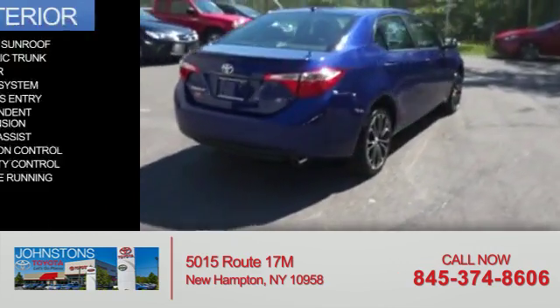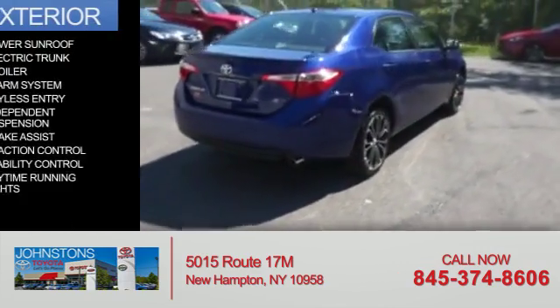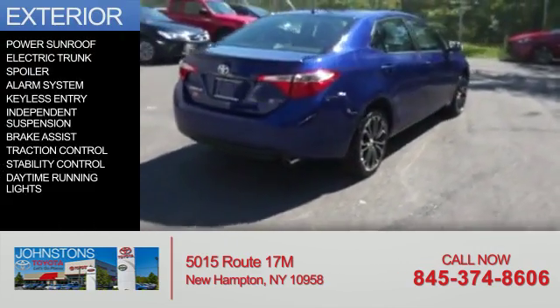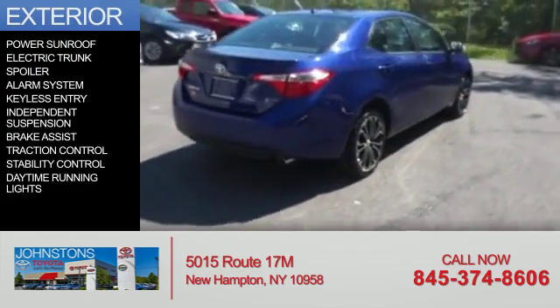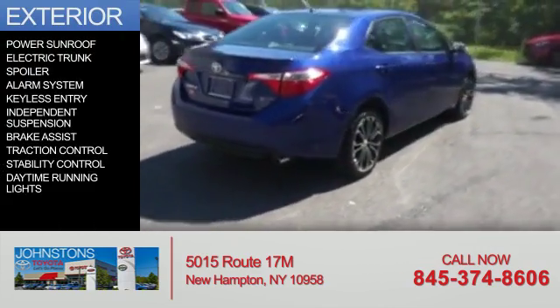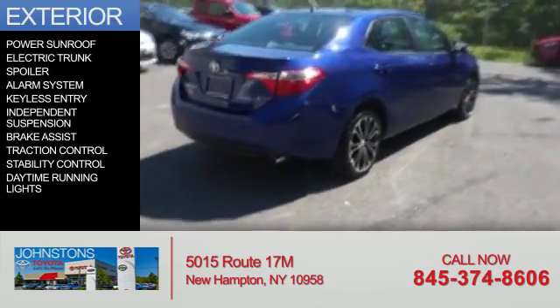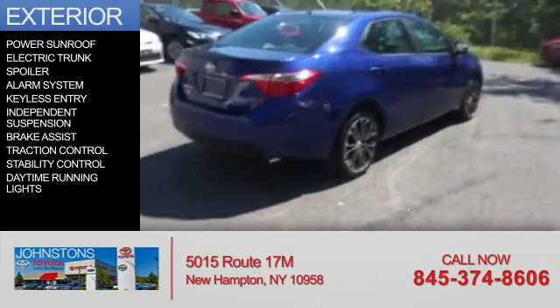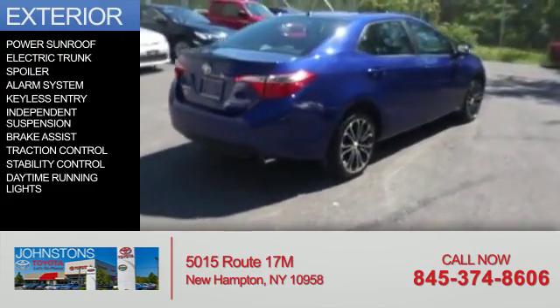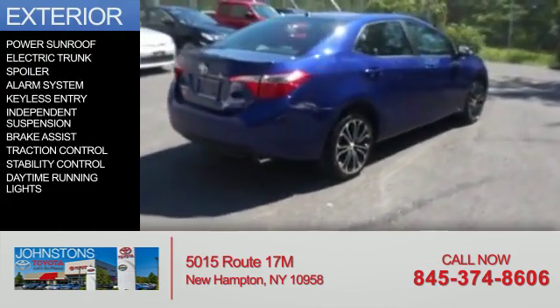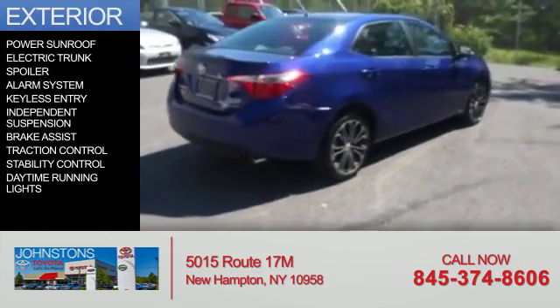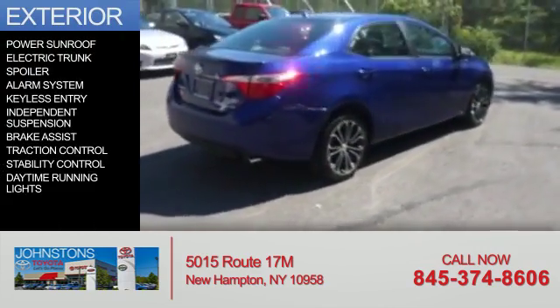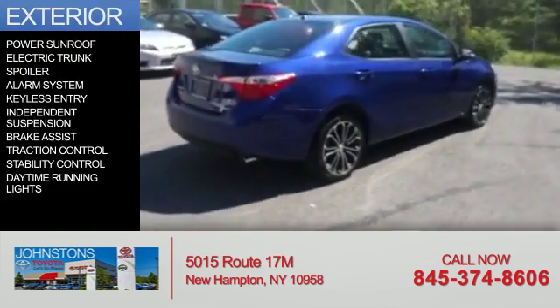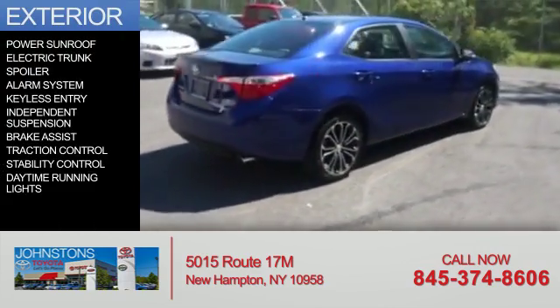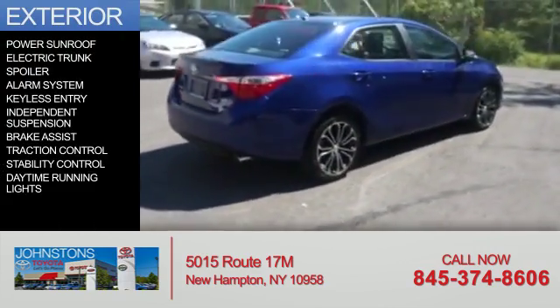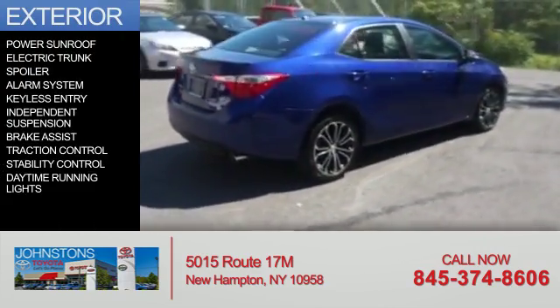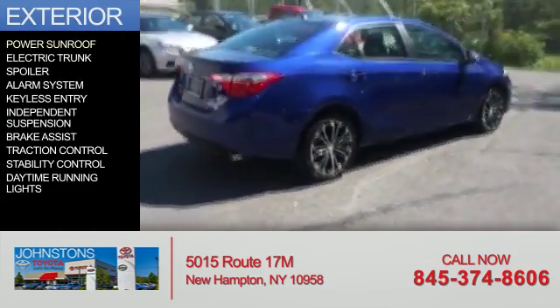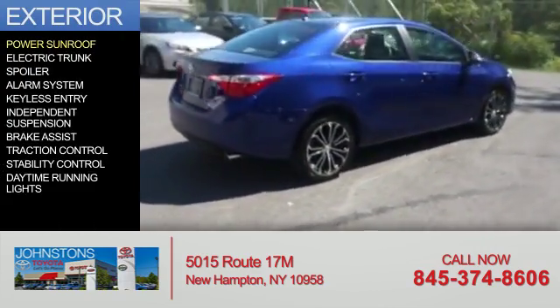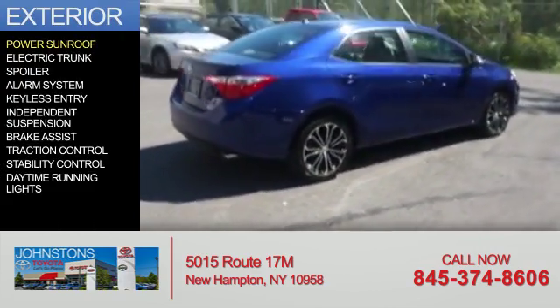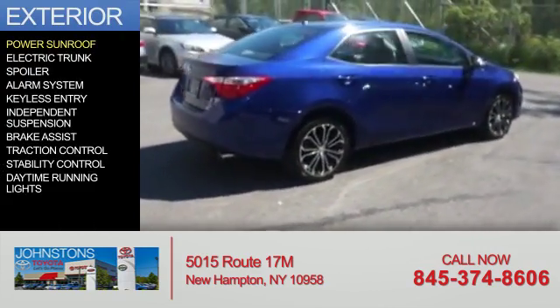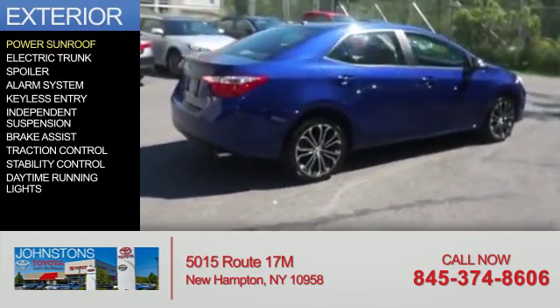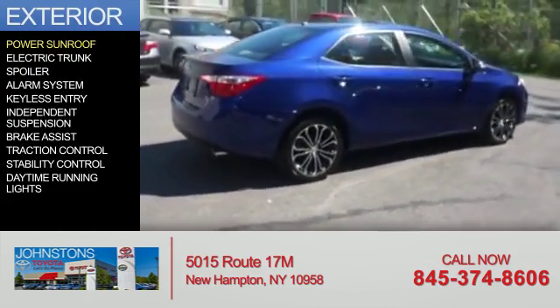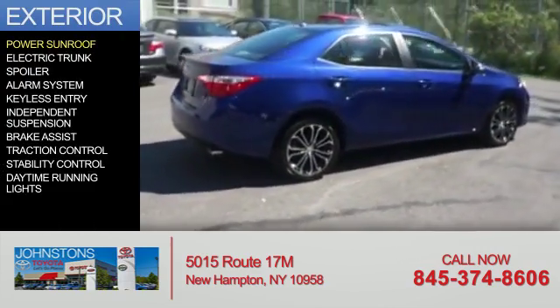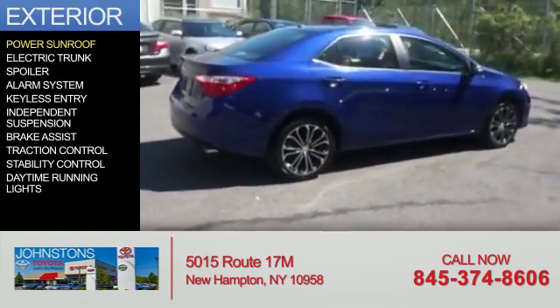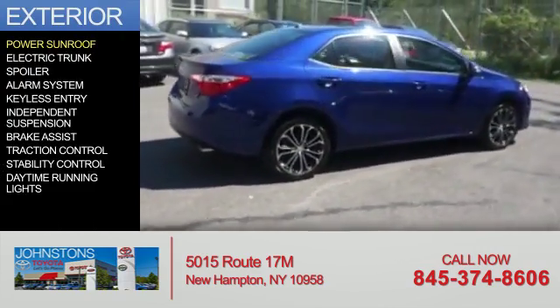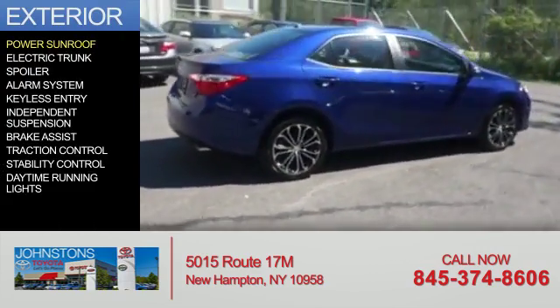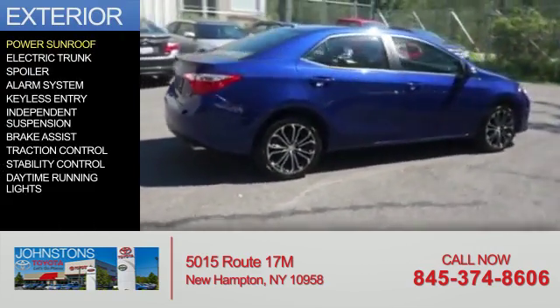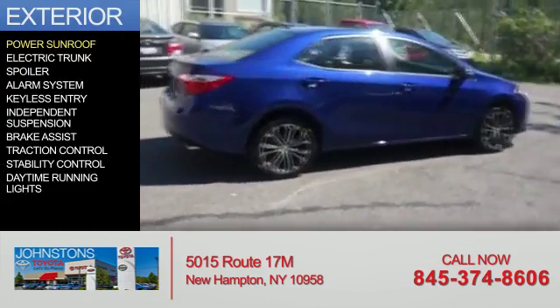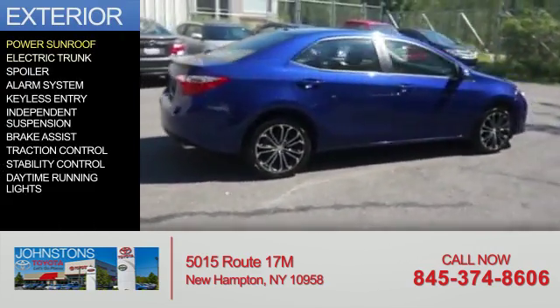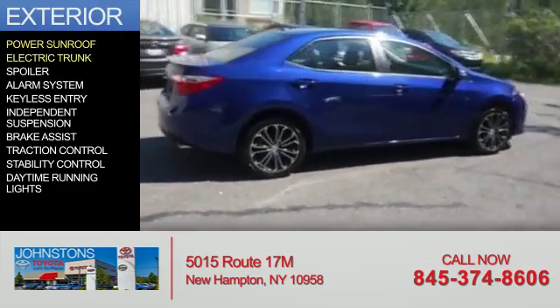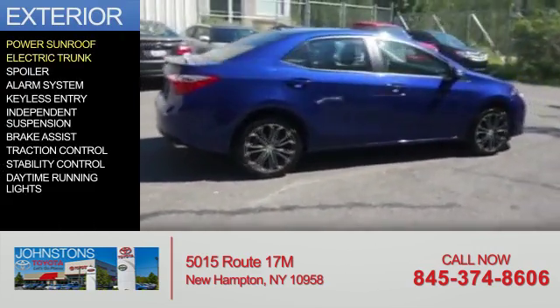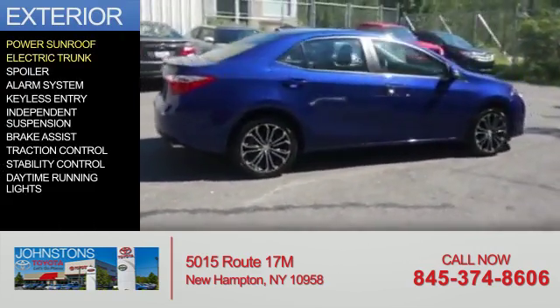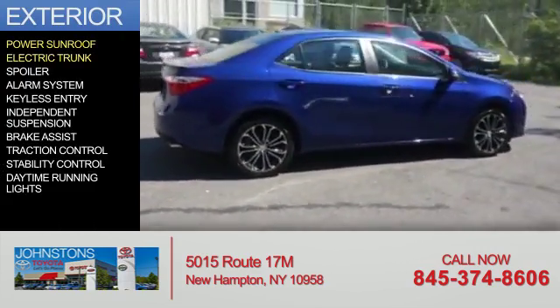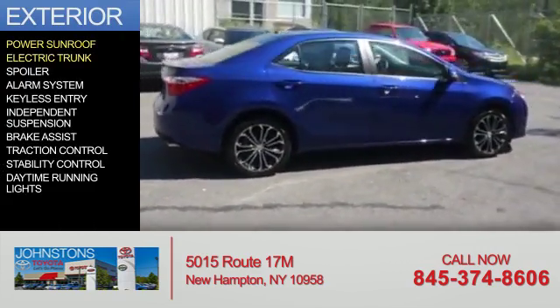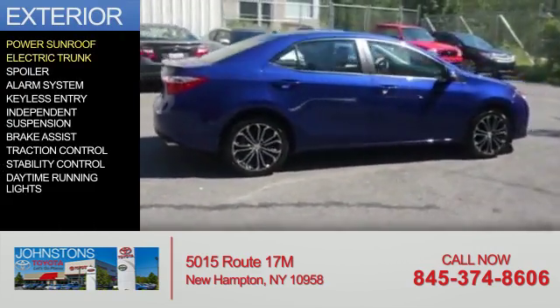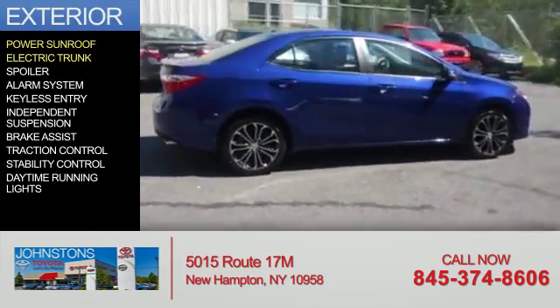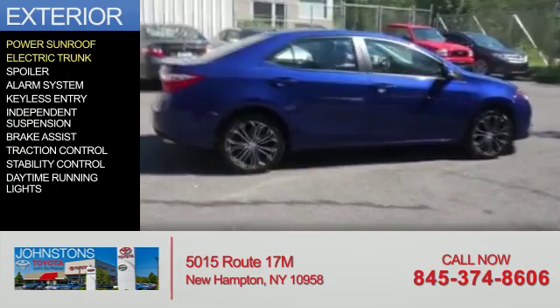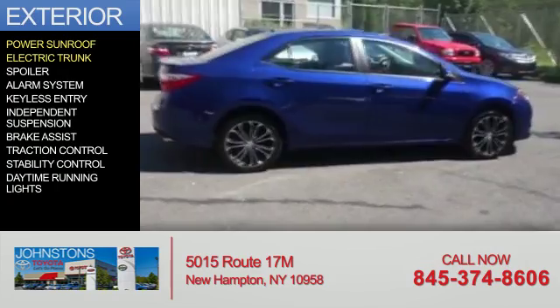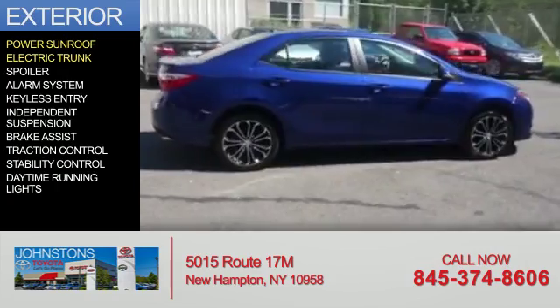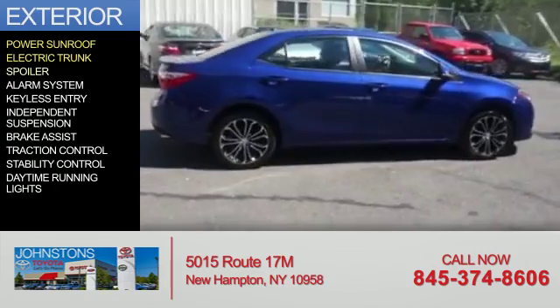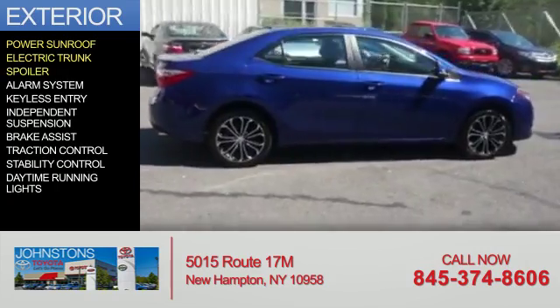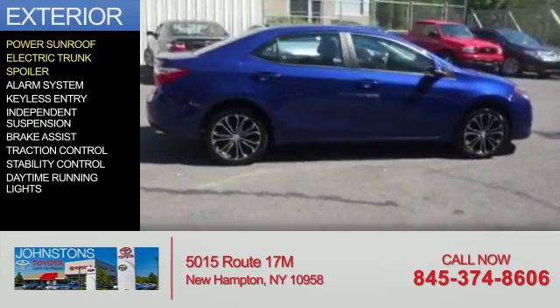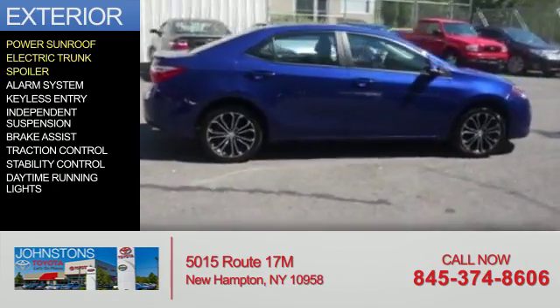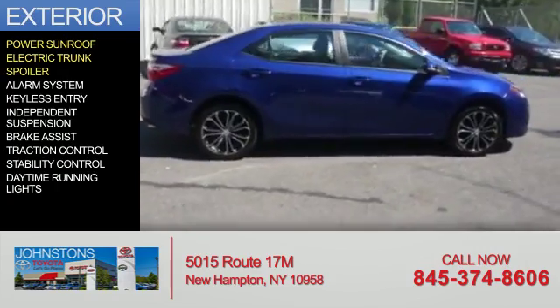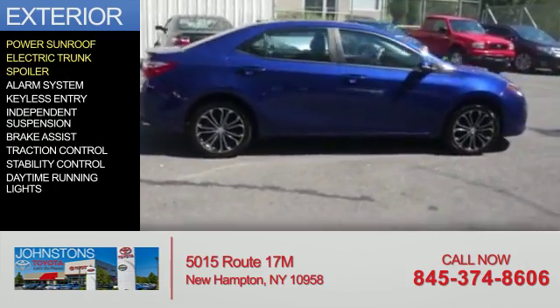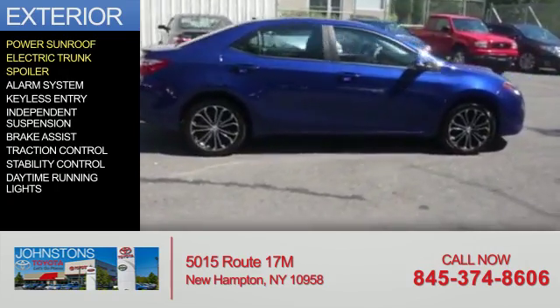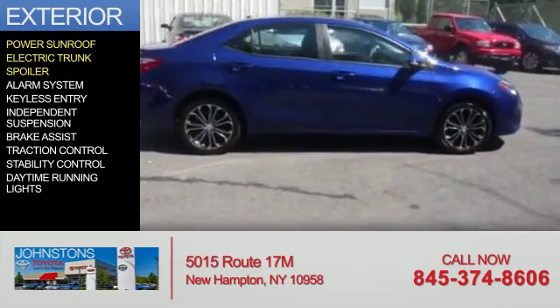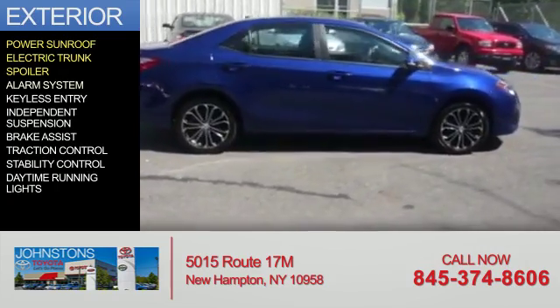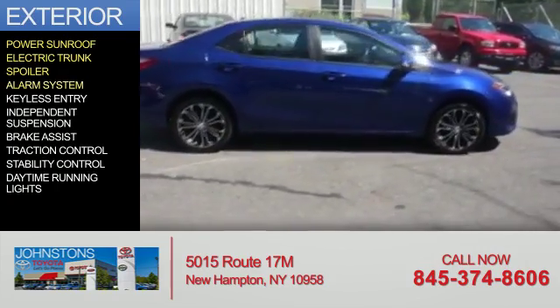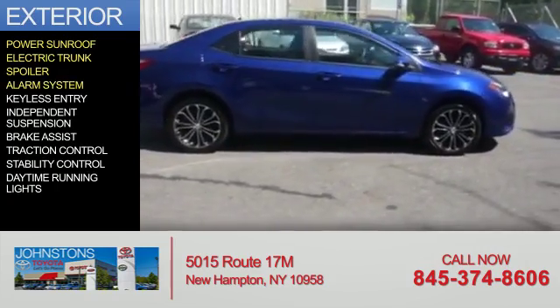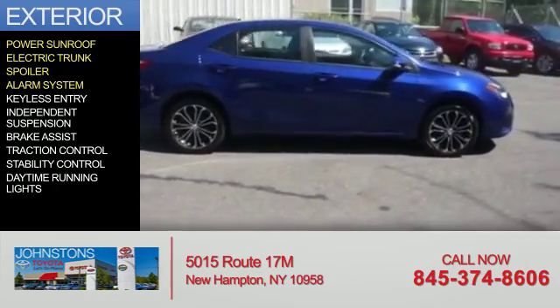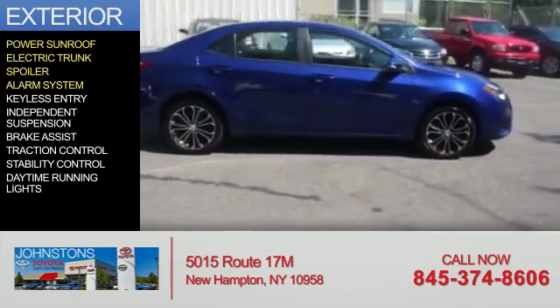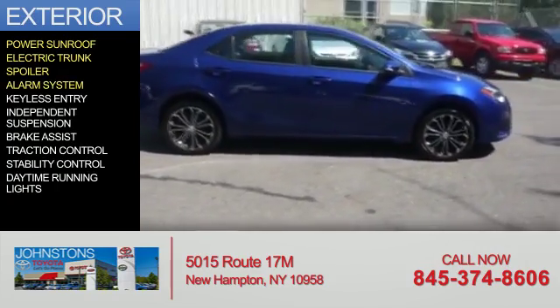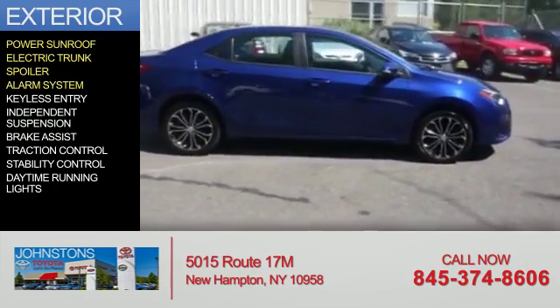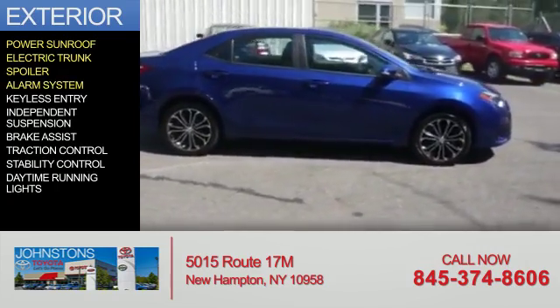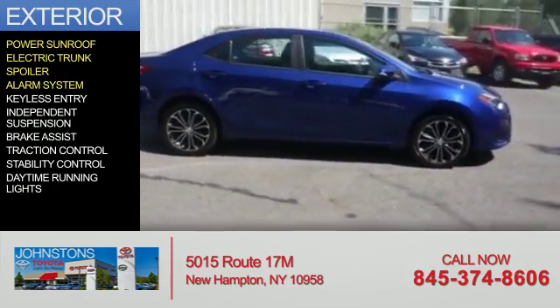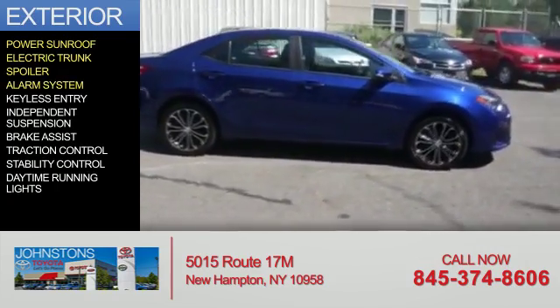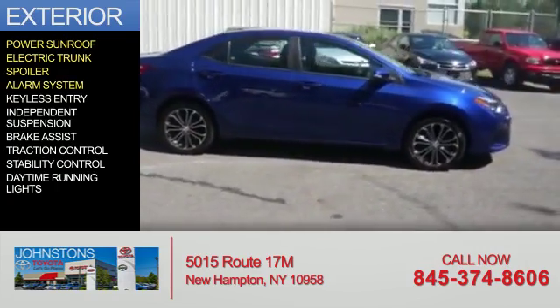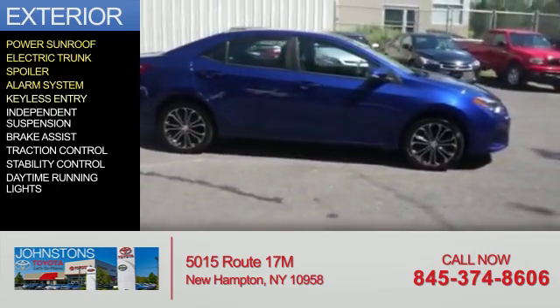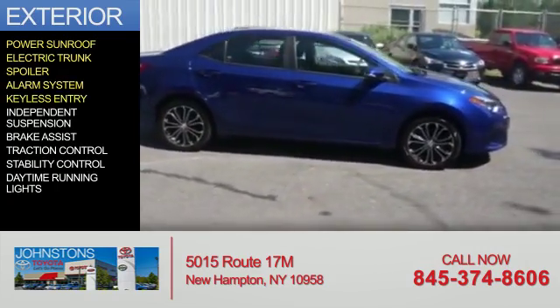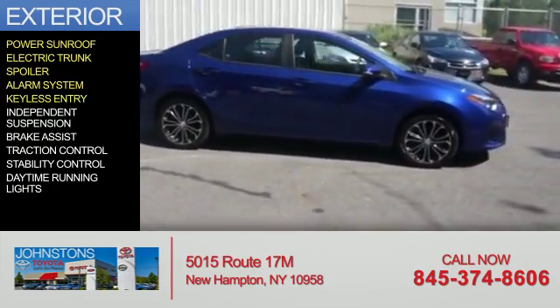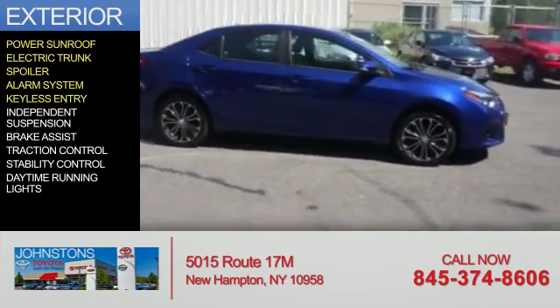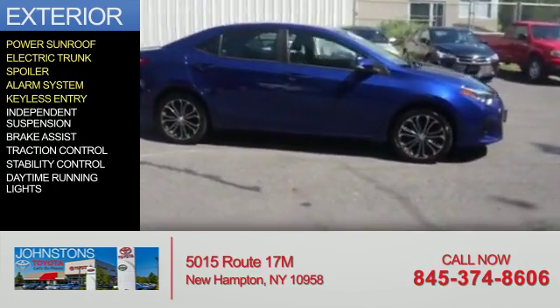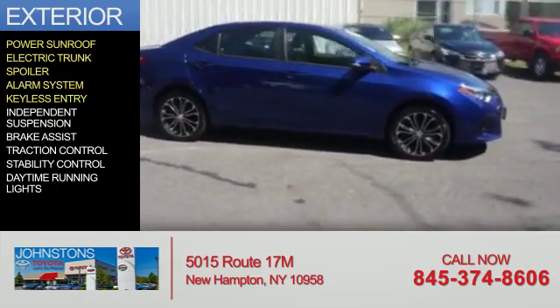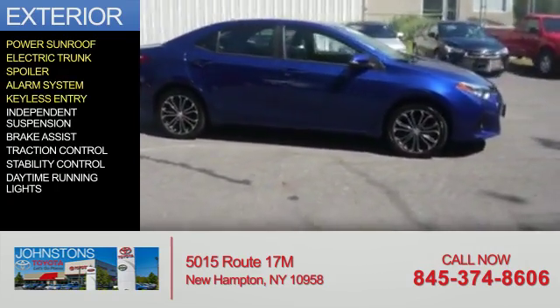The features include a power sunroof, electric trunk, a spoiler, an alarm system, and keyless entry.